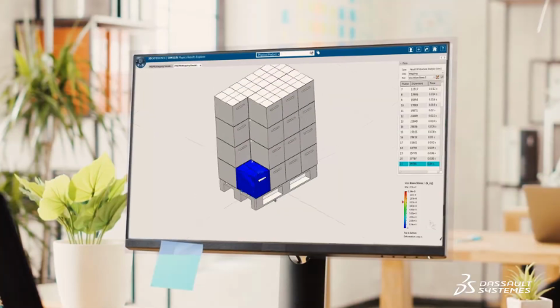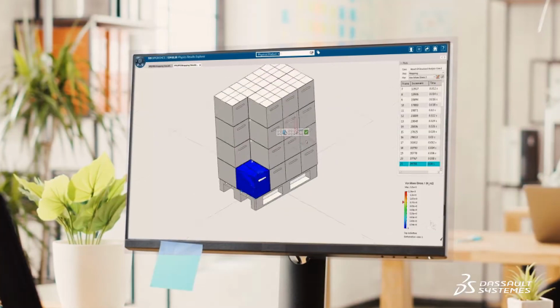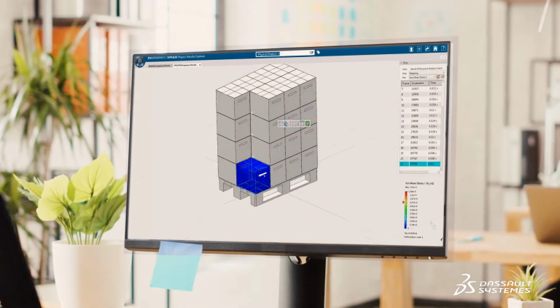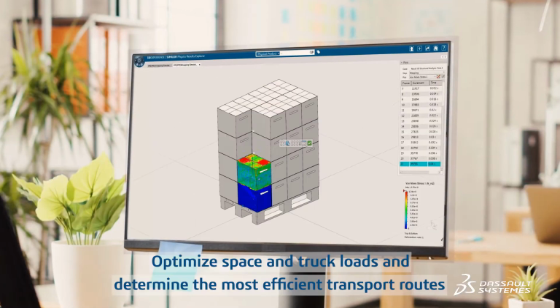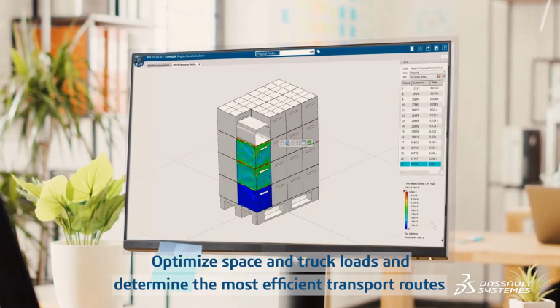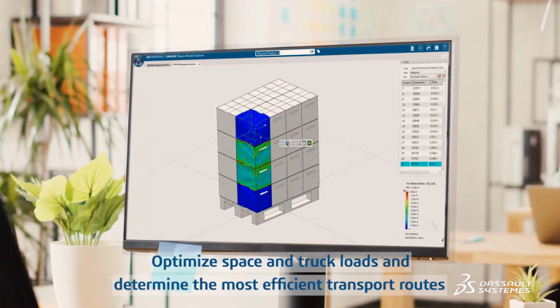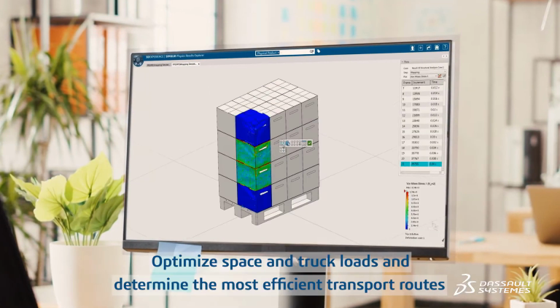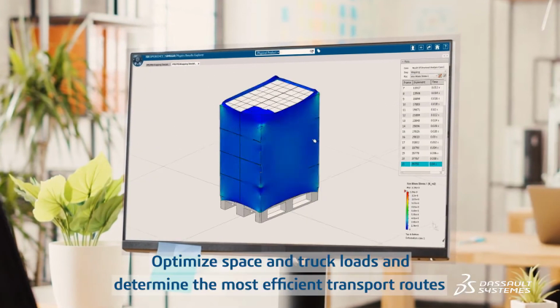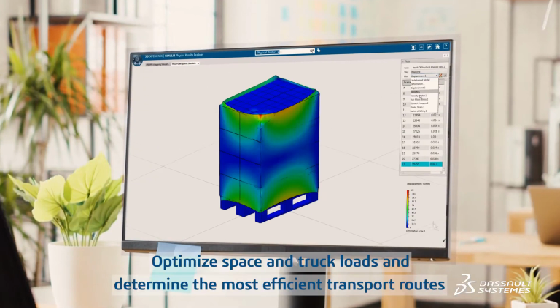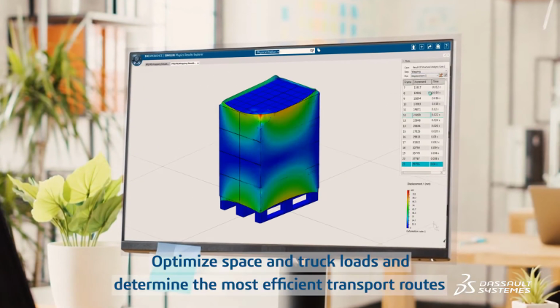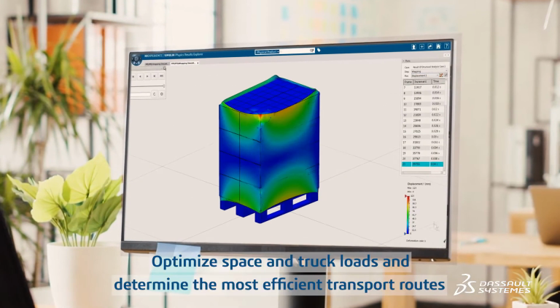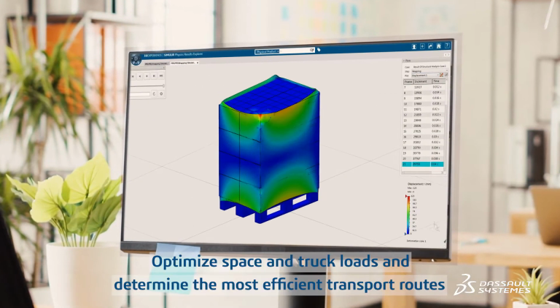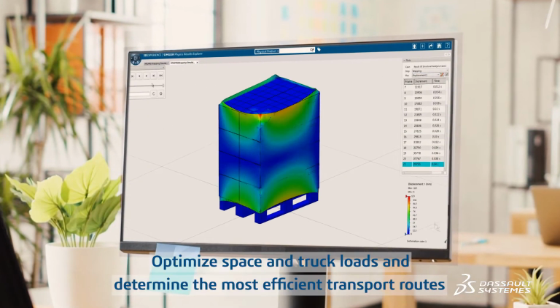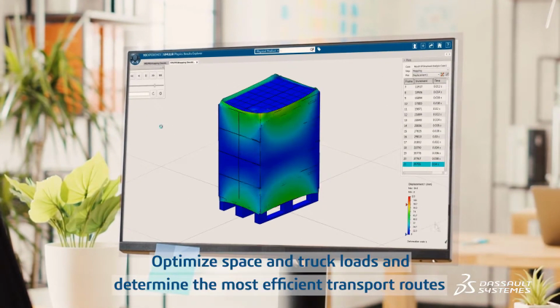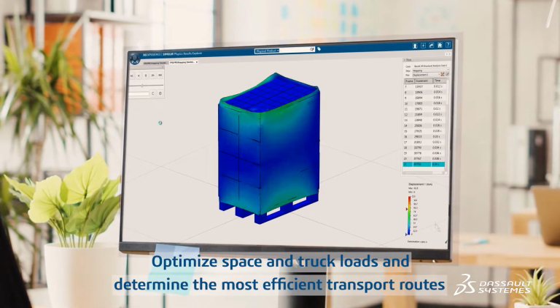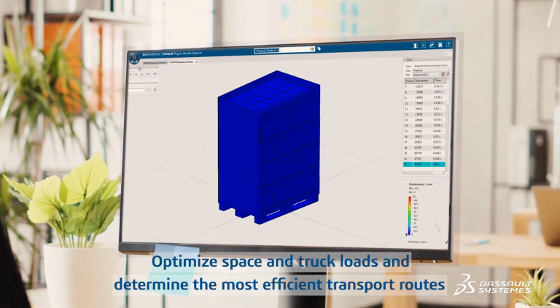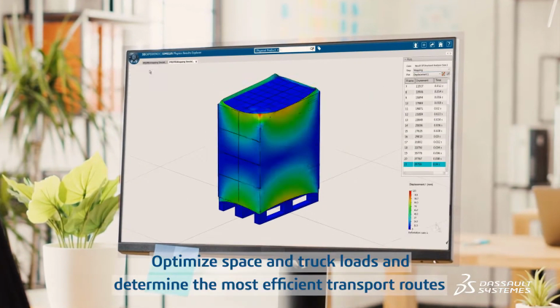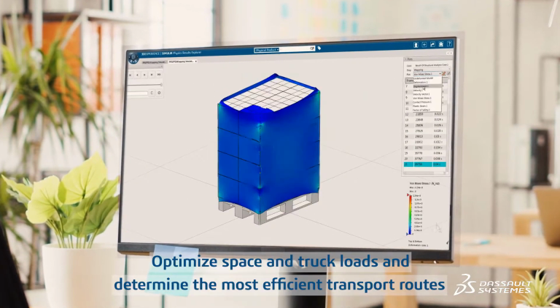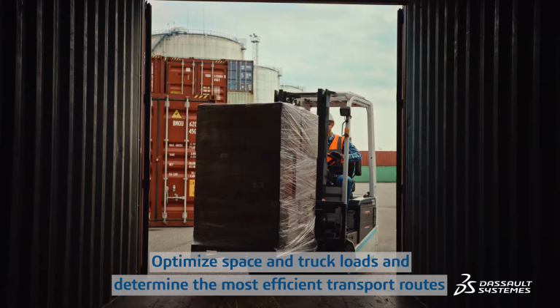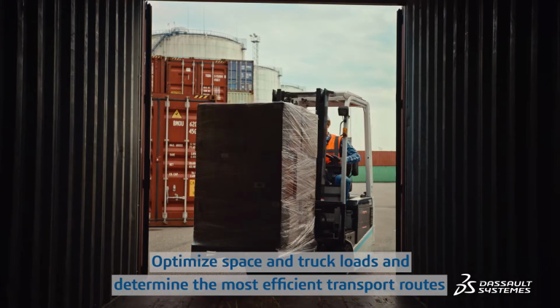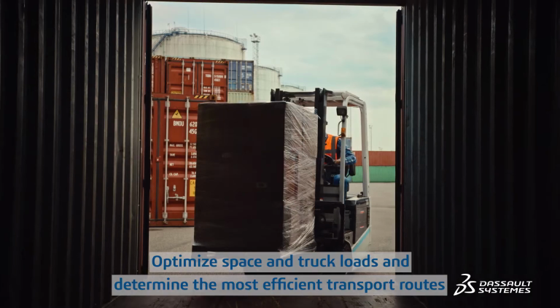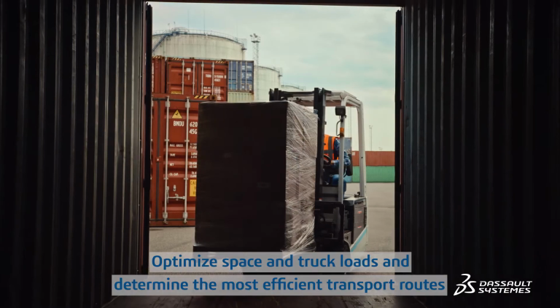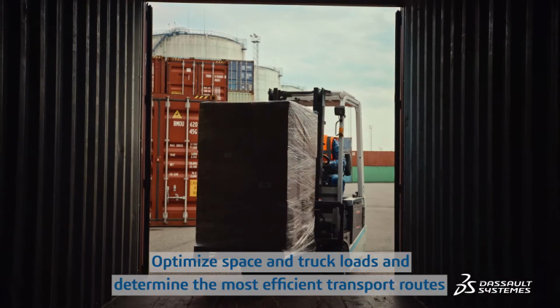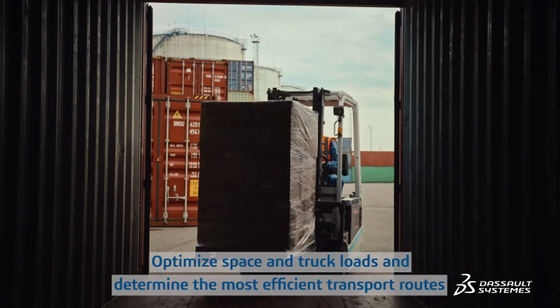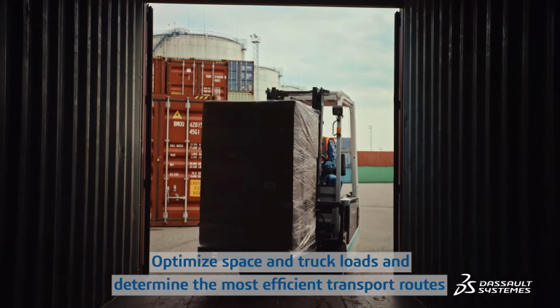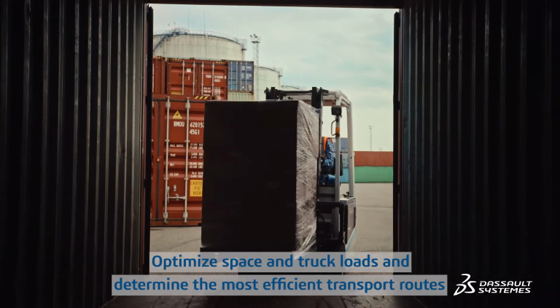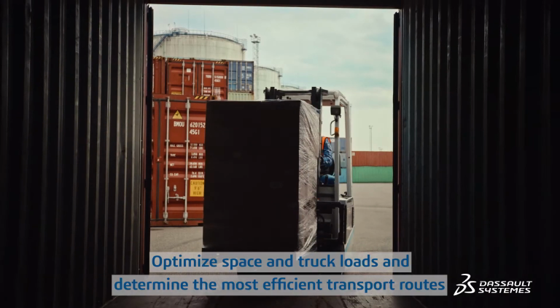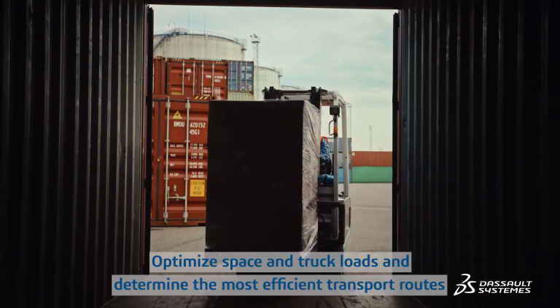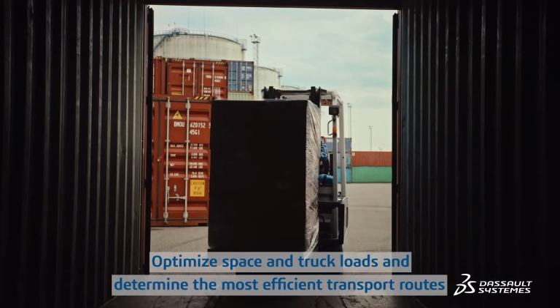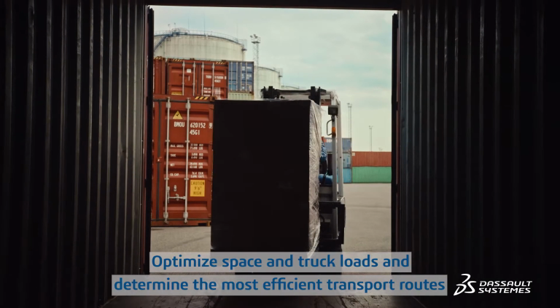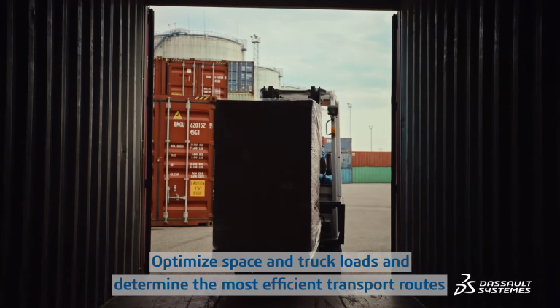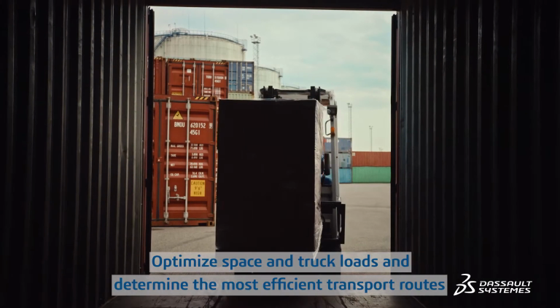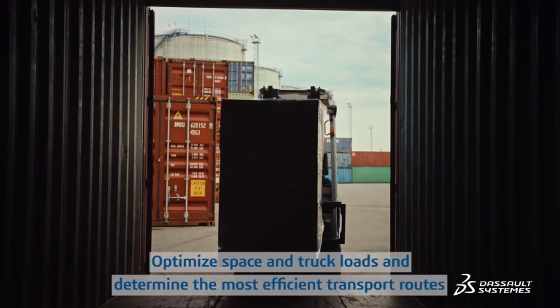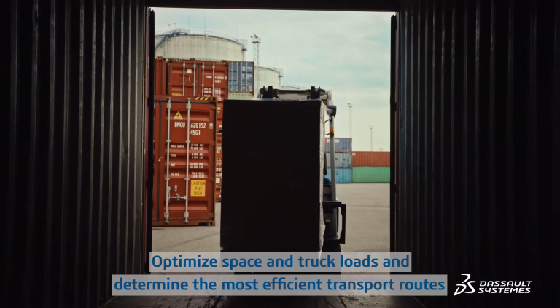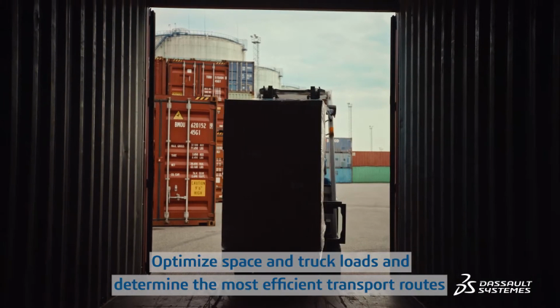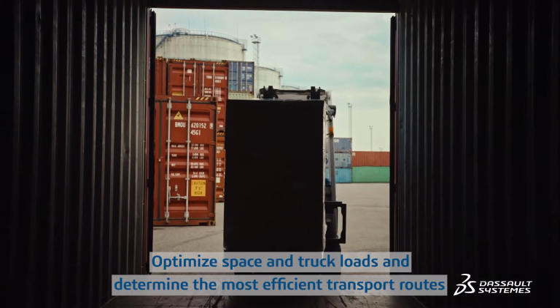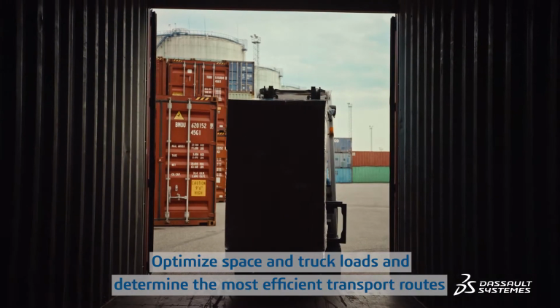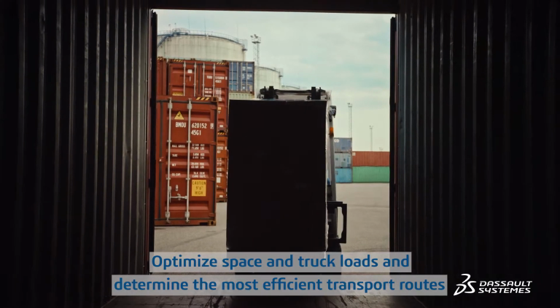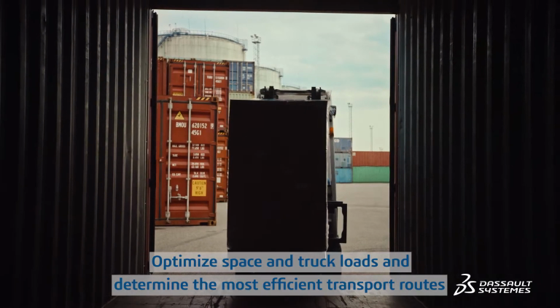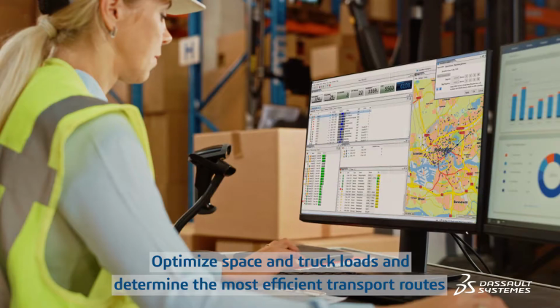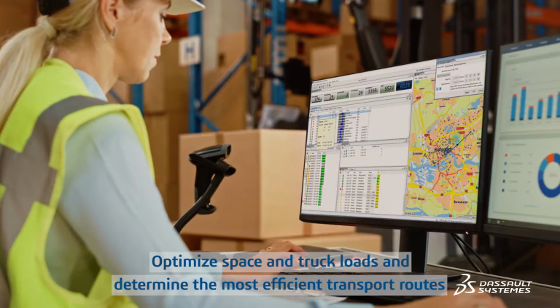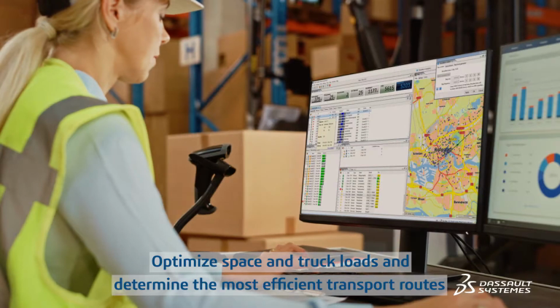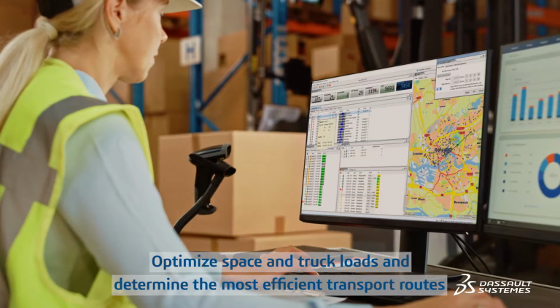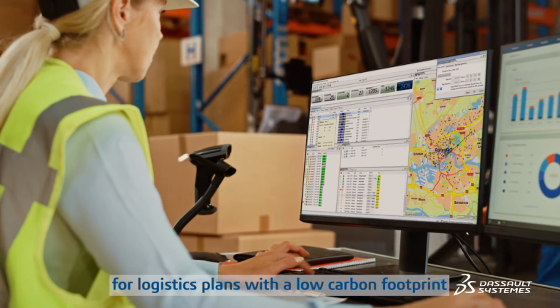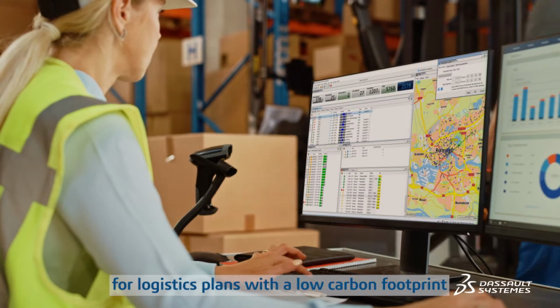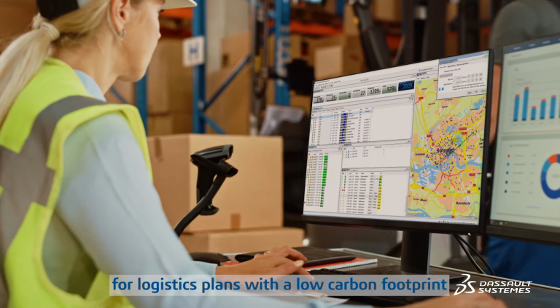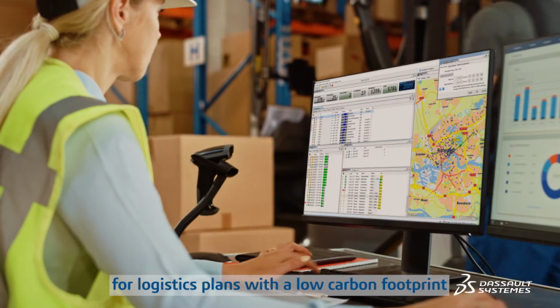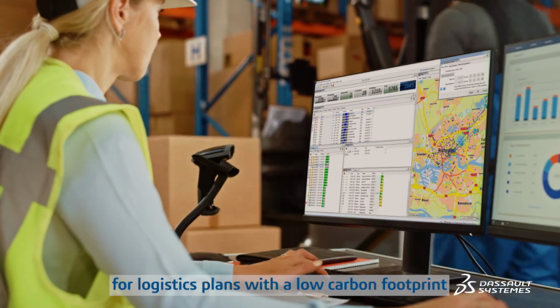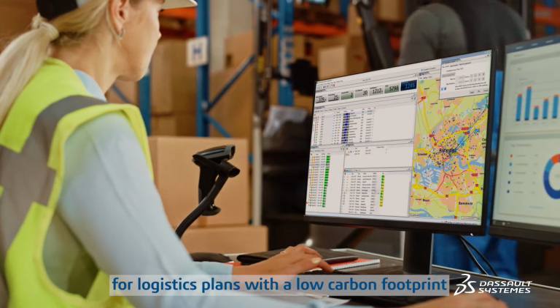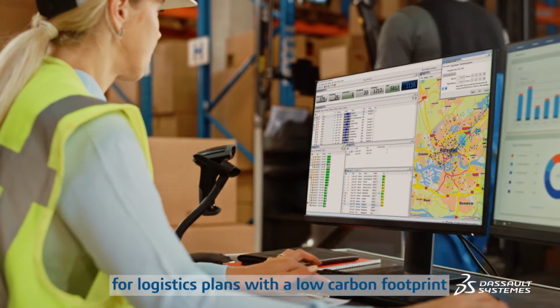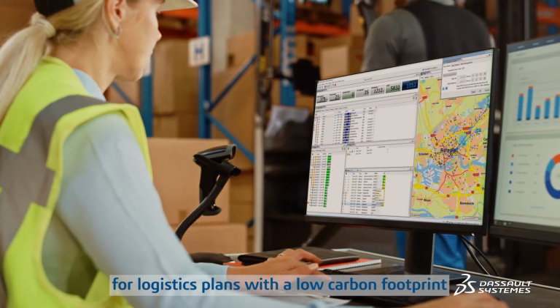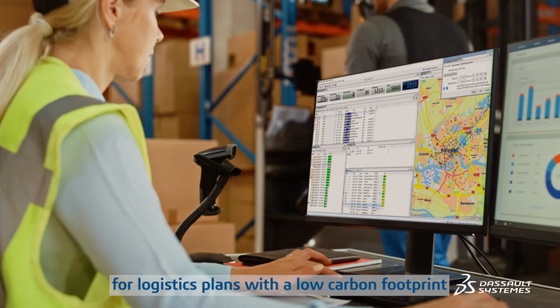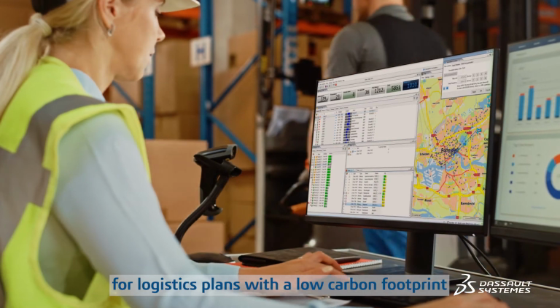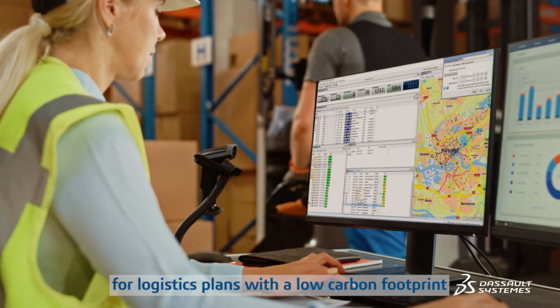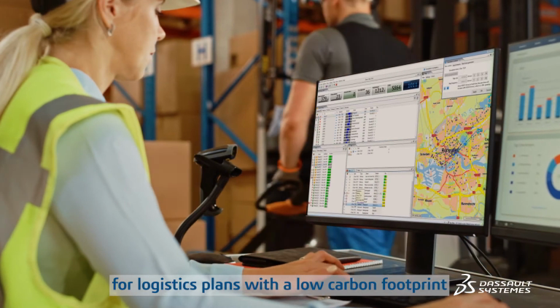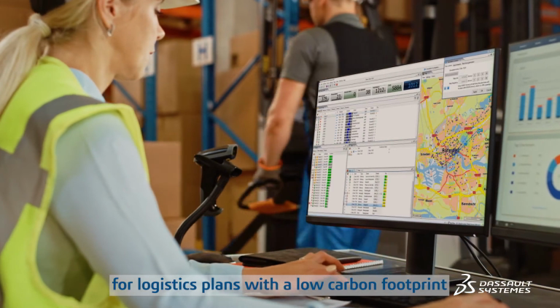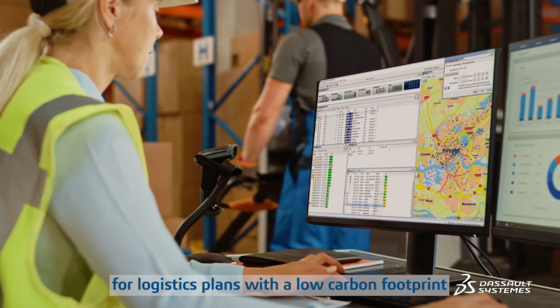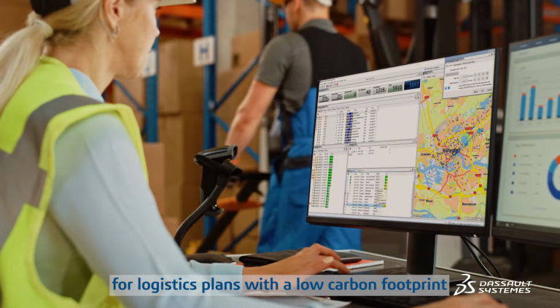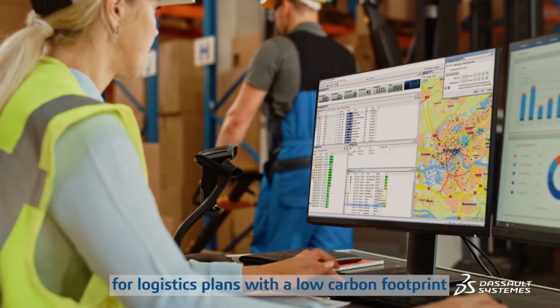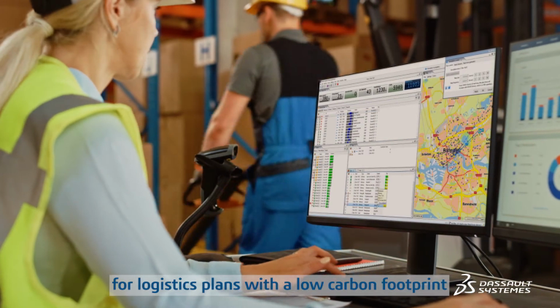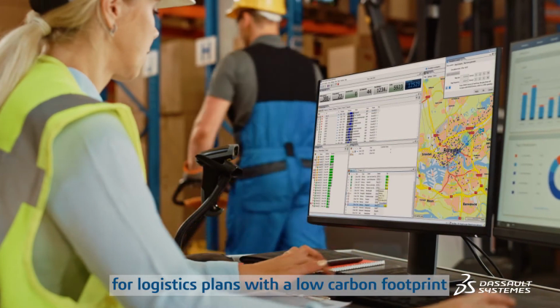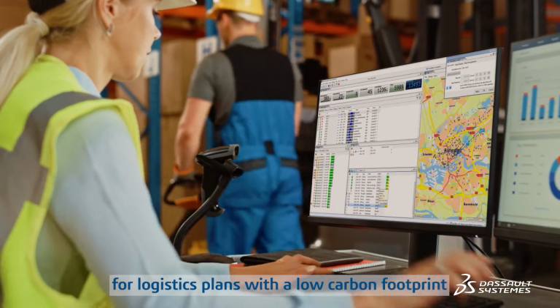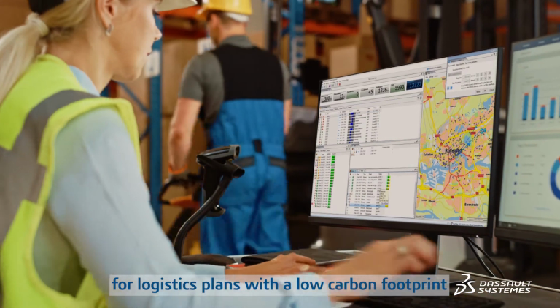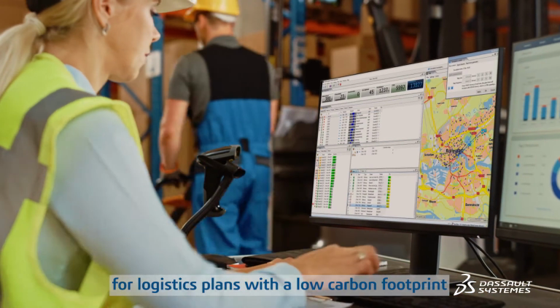Optimize space and truckloads and determine the most efficient transport routes for logistics plans with a low carbon footprint.